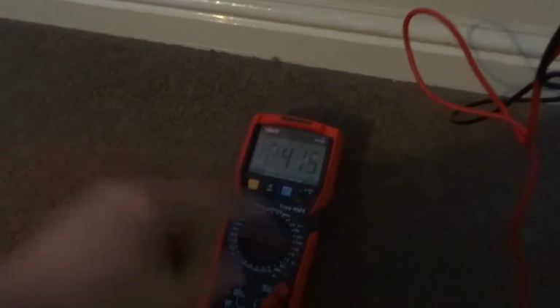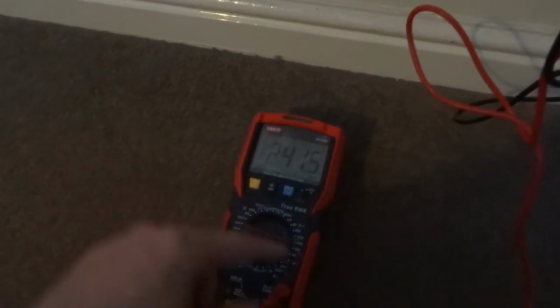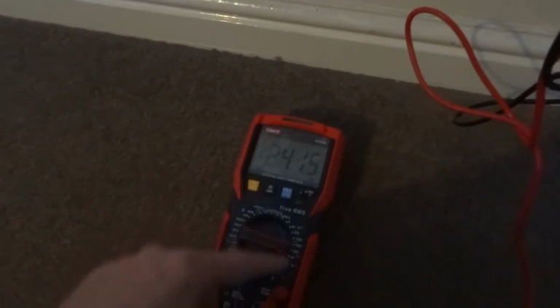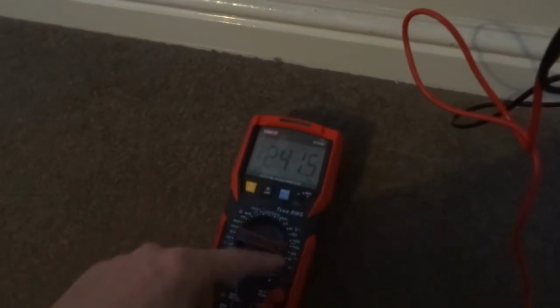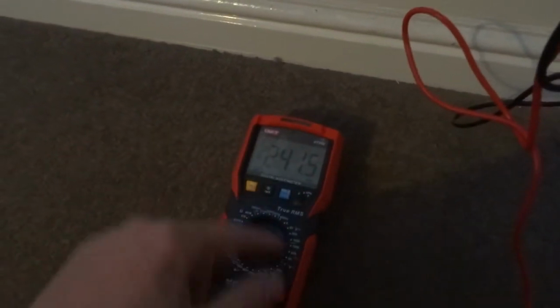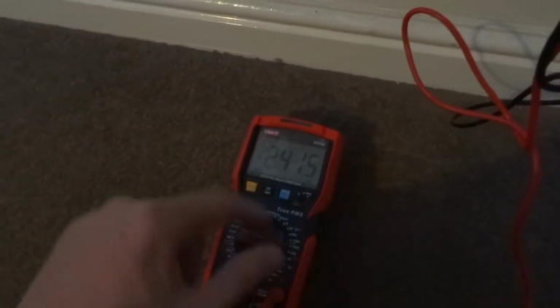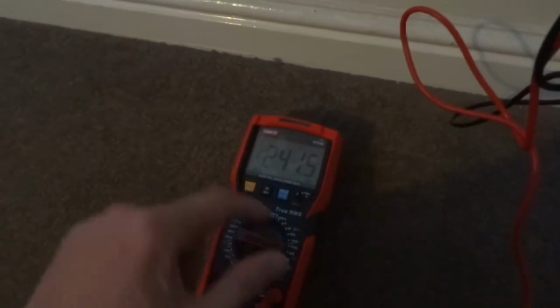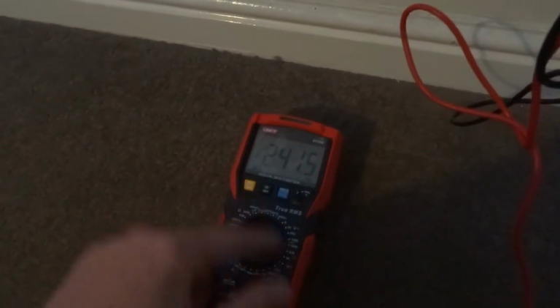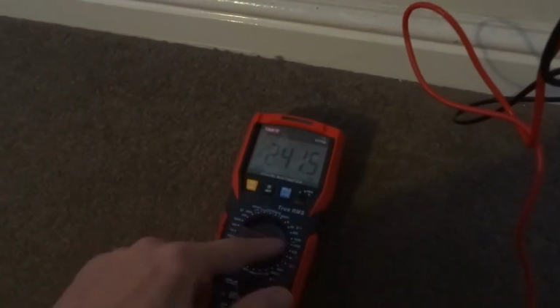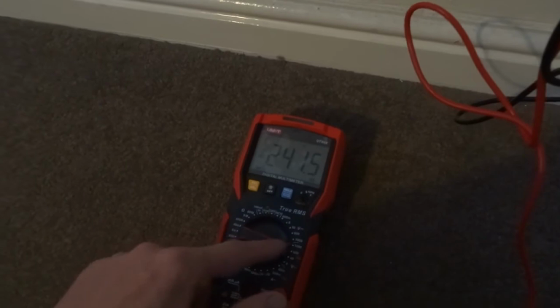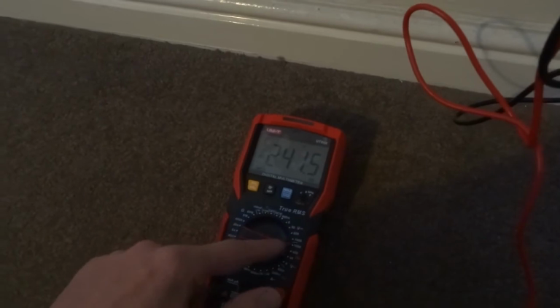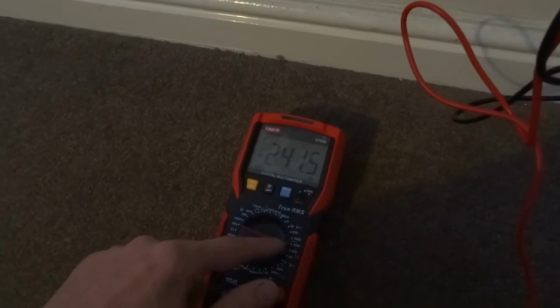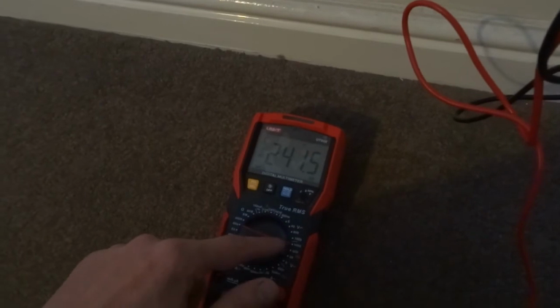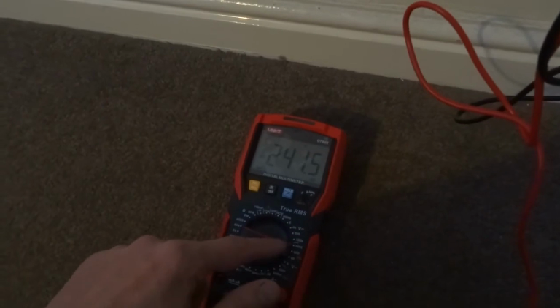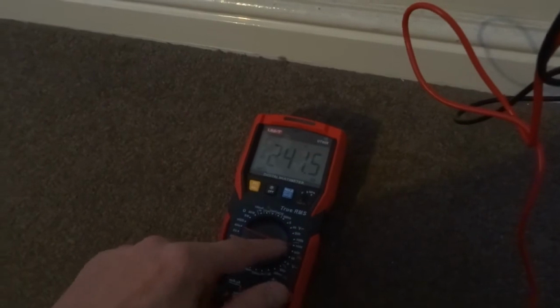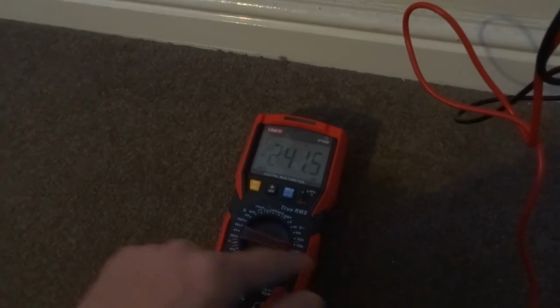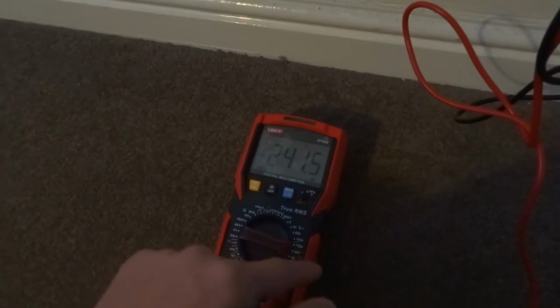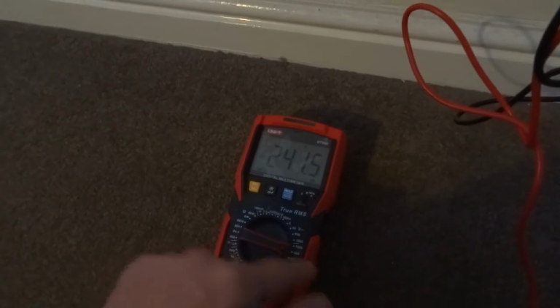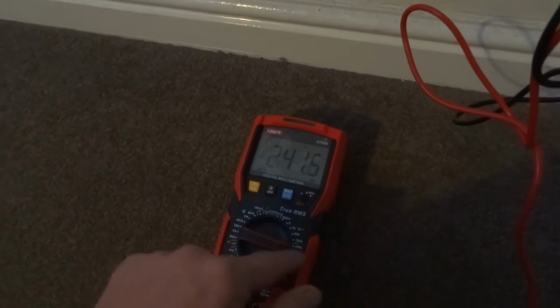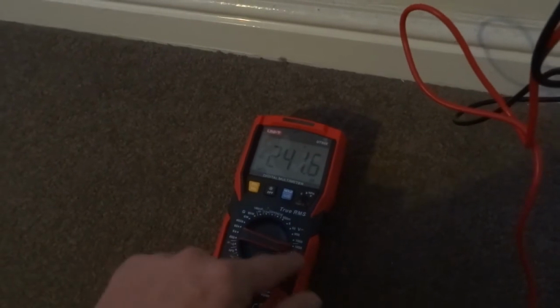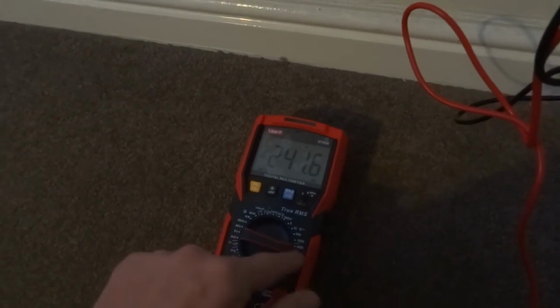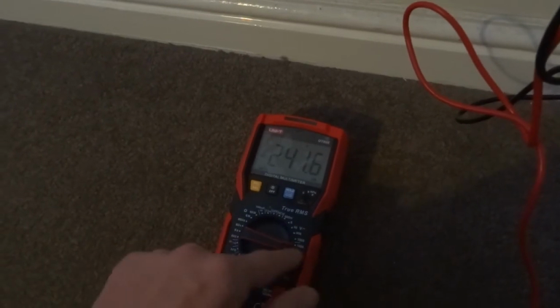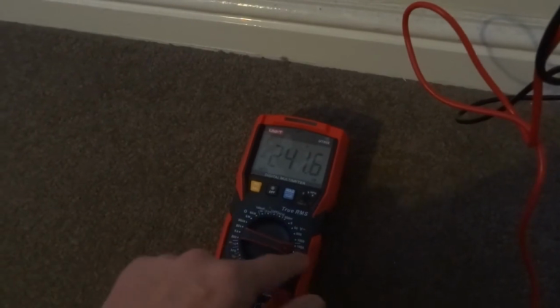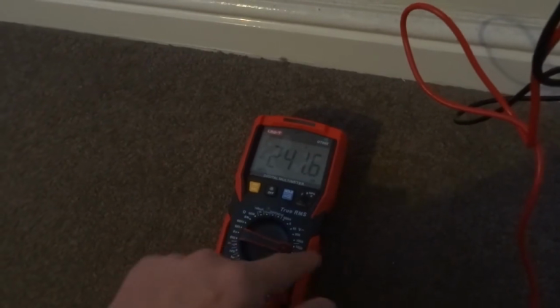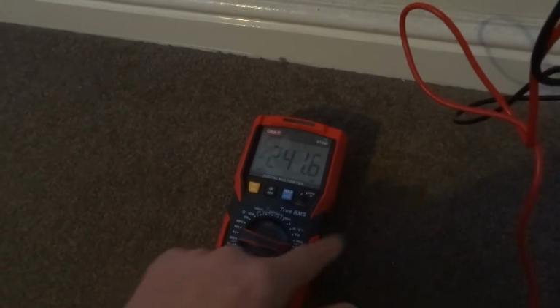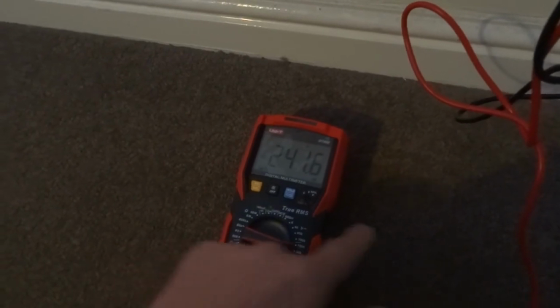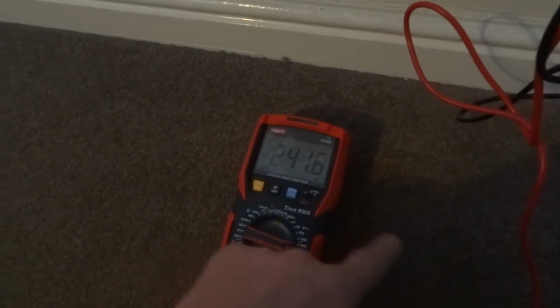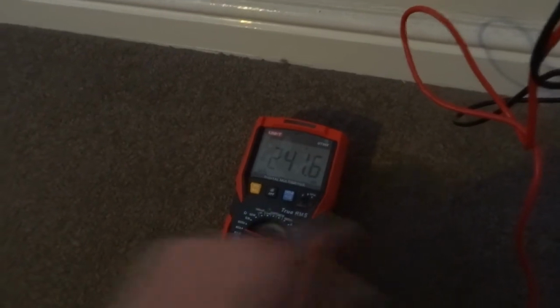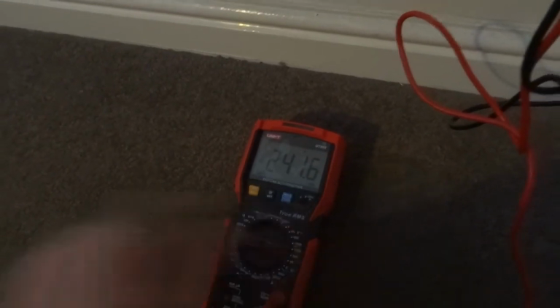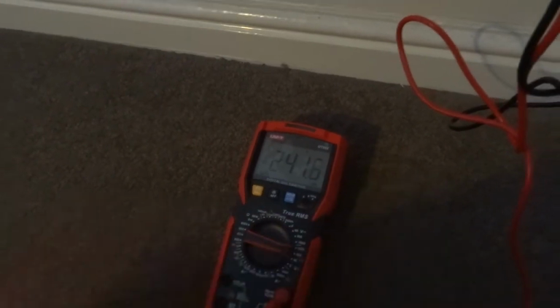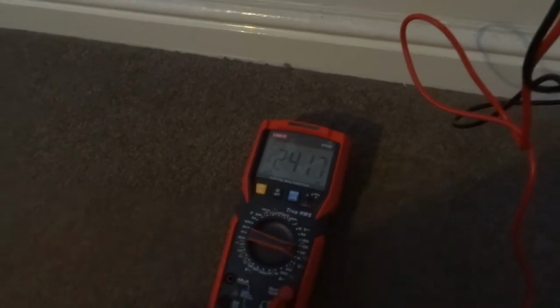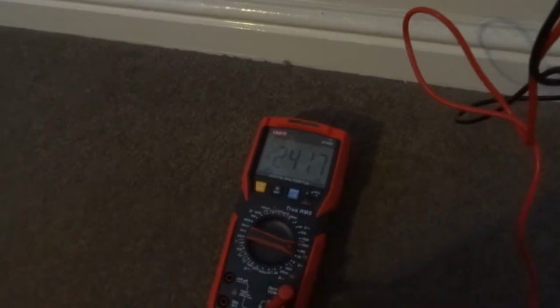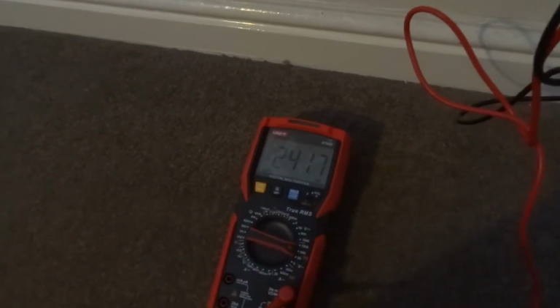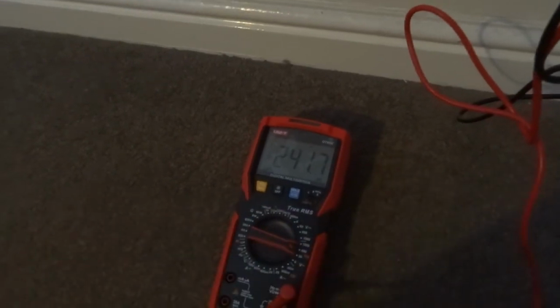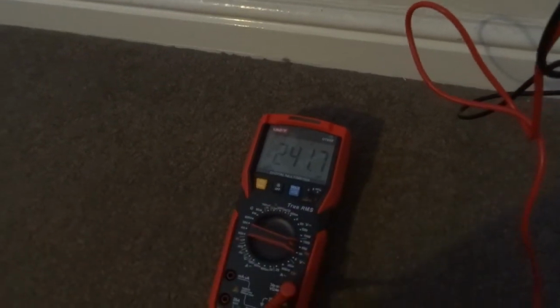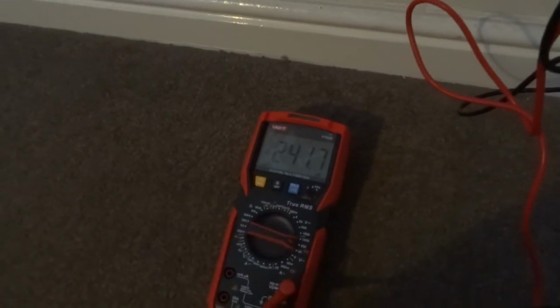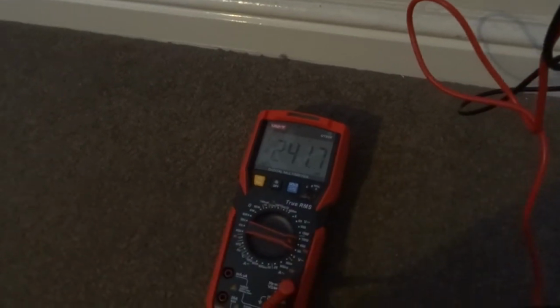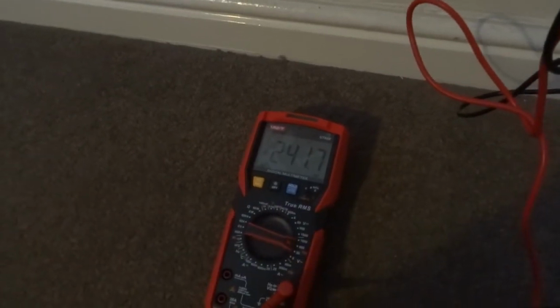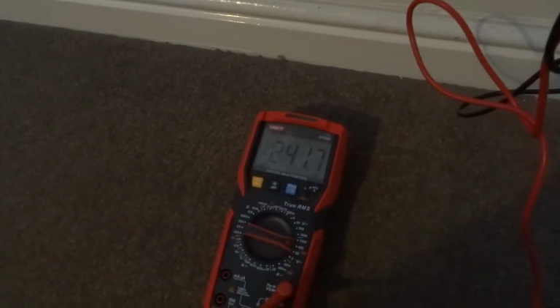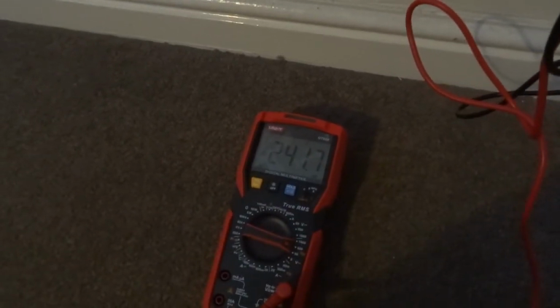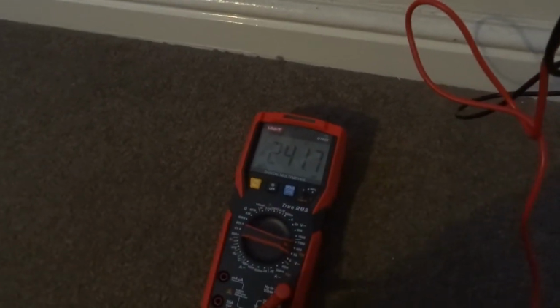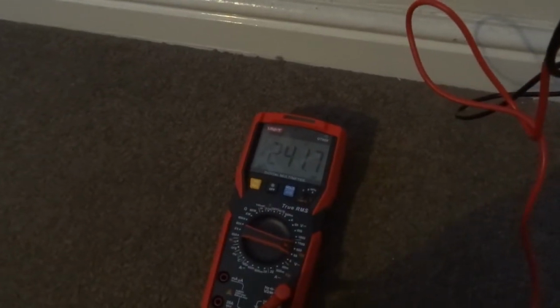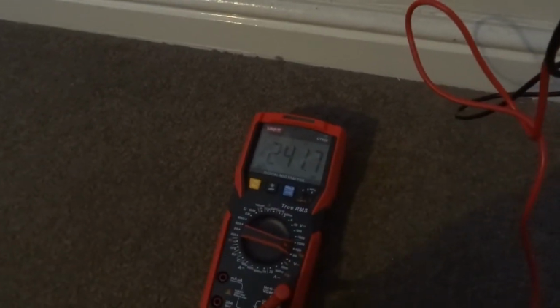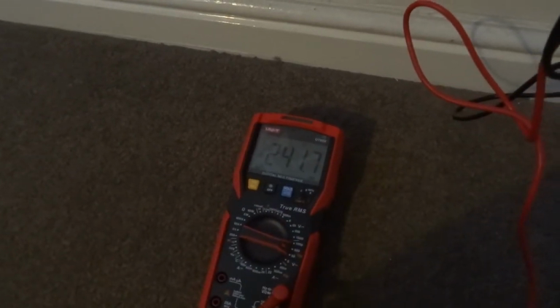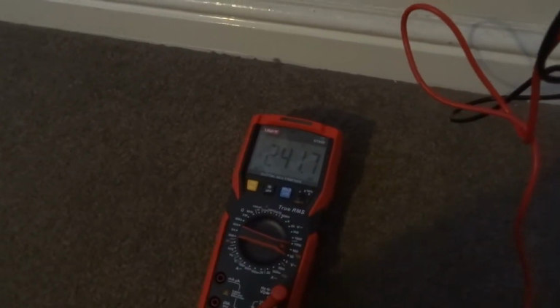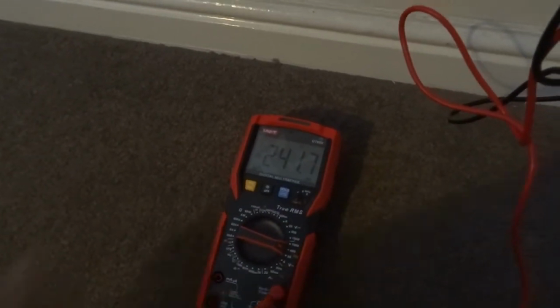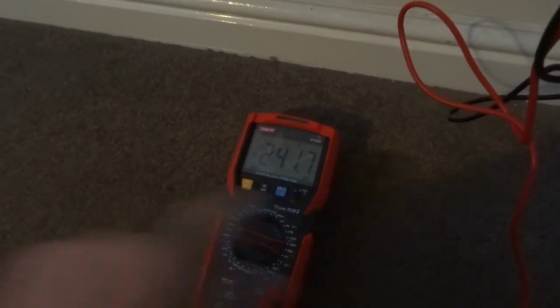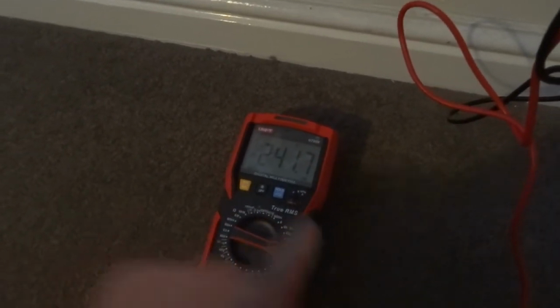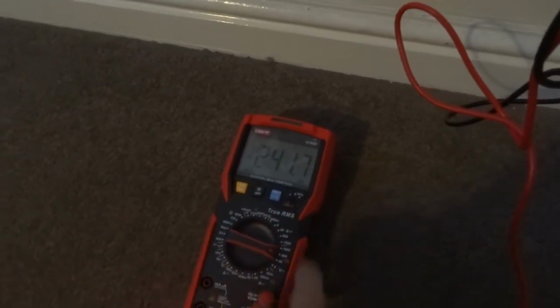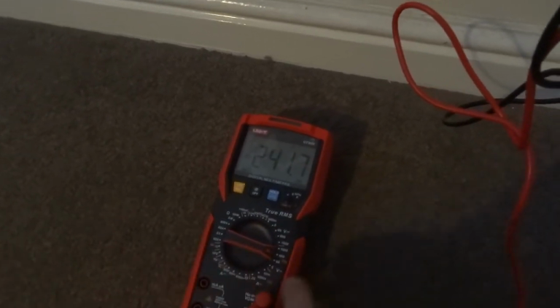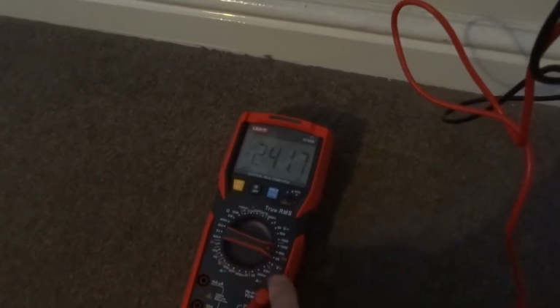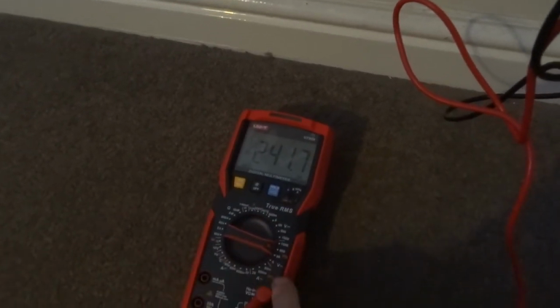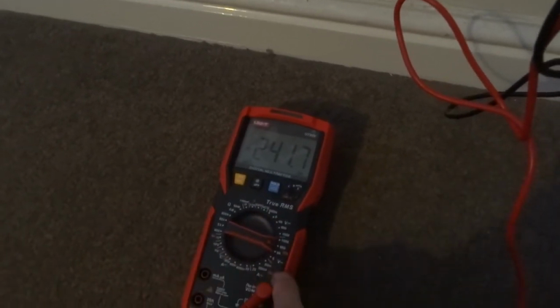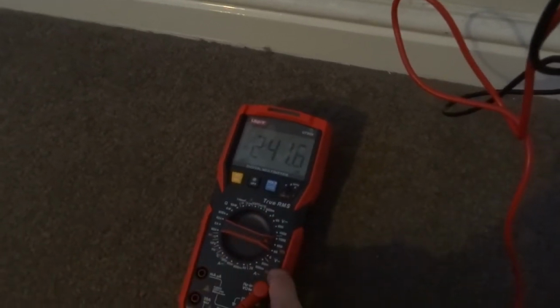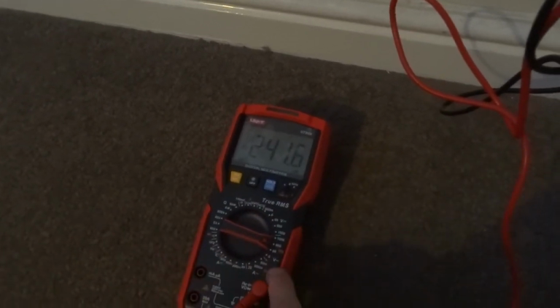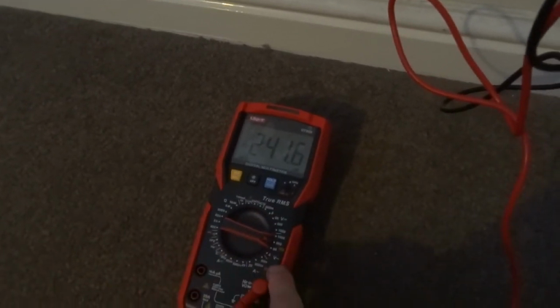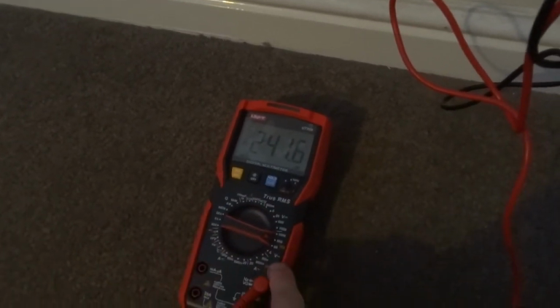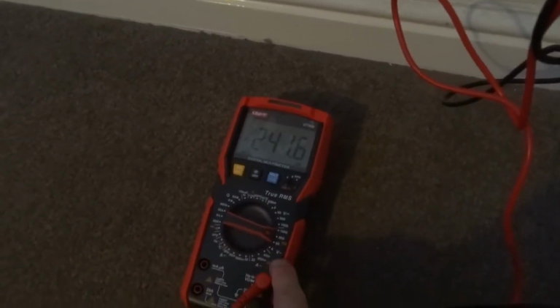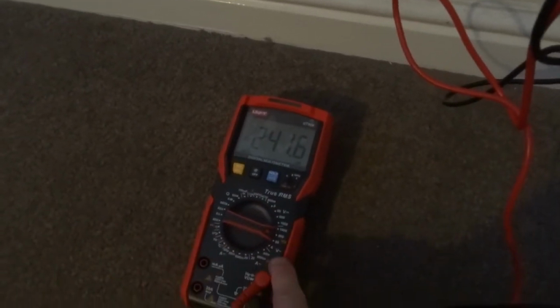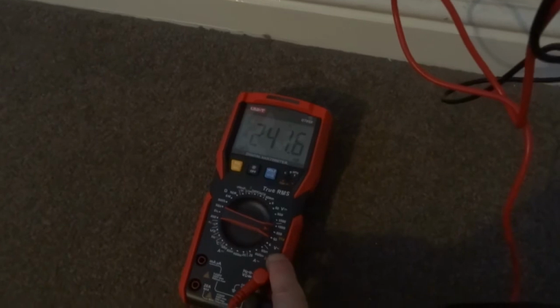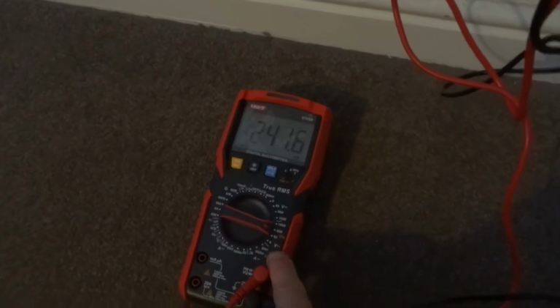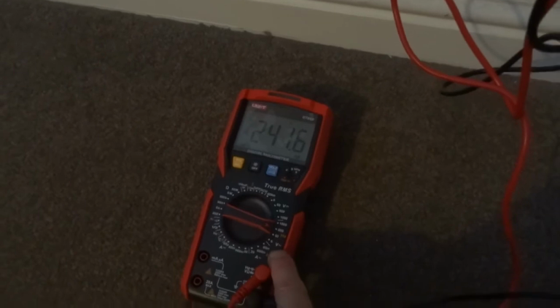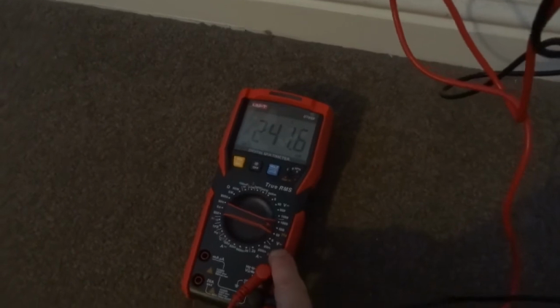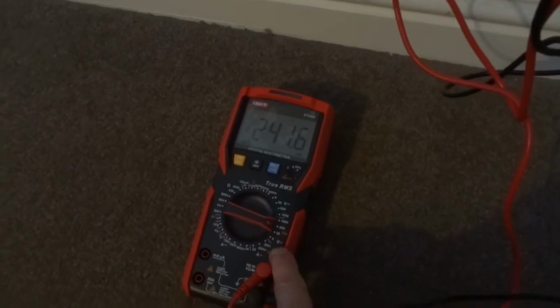You need to be on volts AC — the squiggly line. As you can see there, squiggly line.